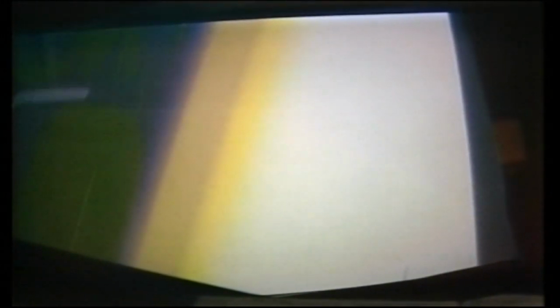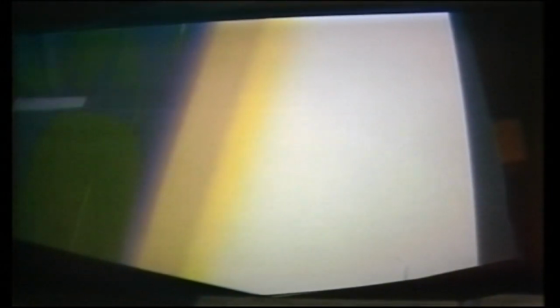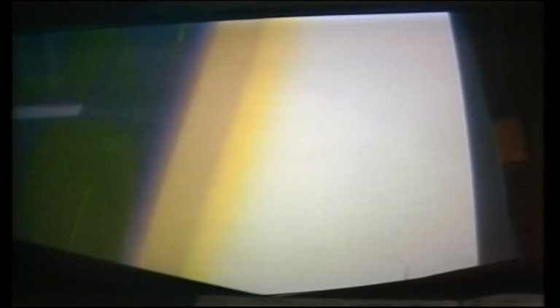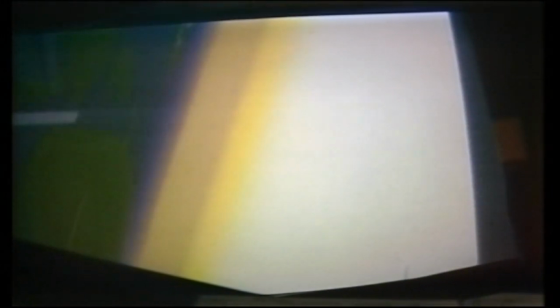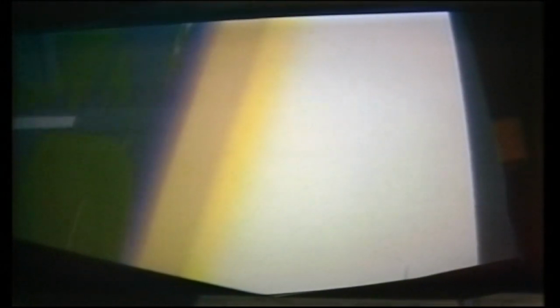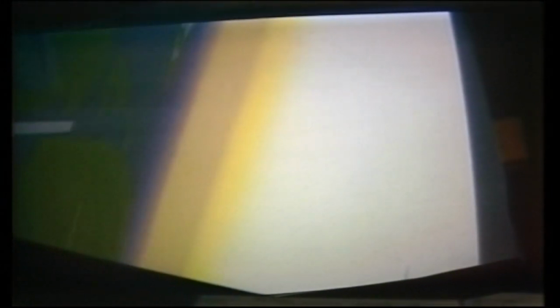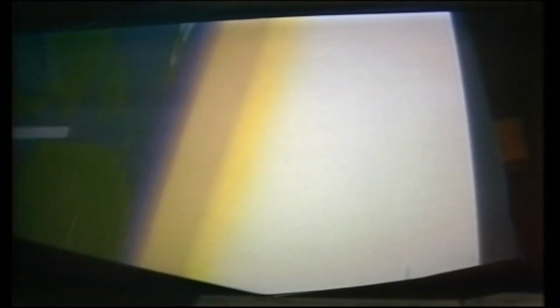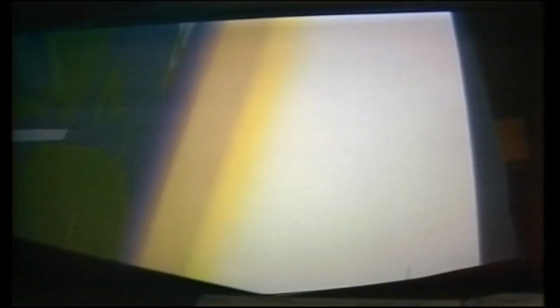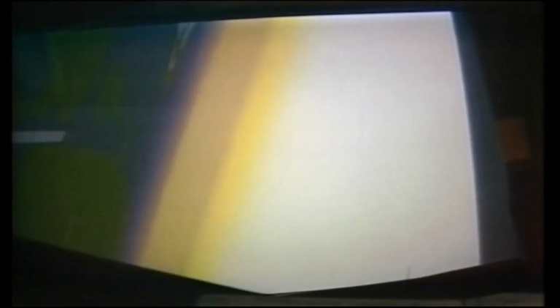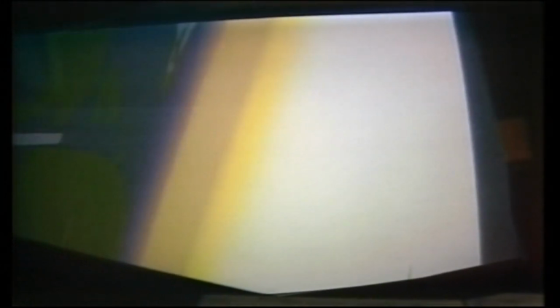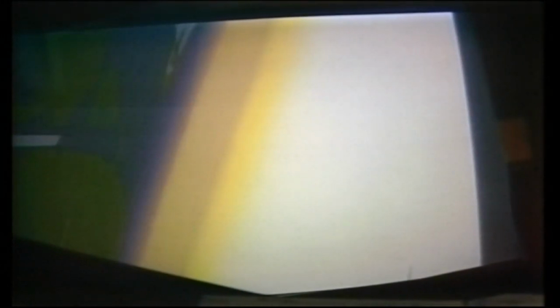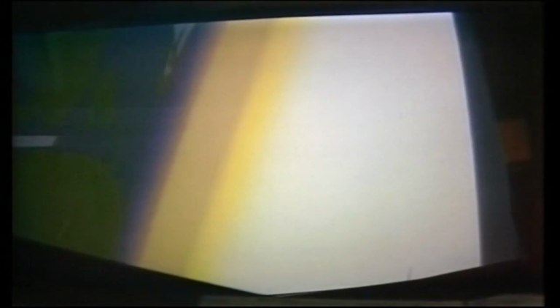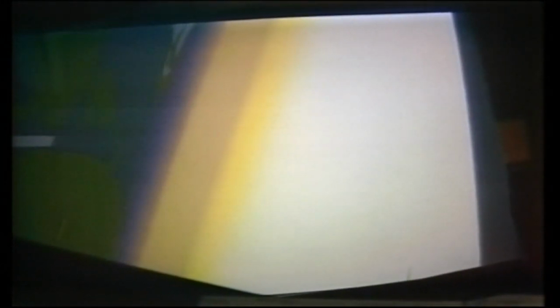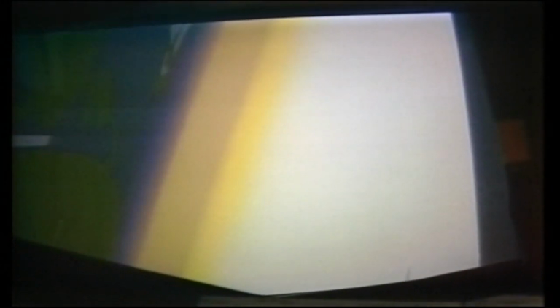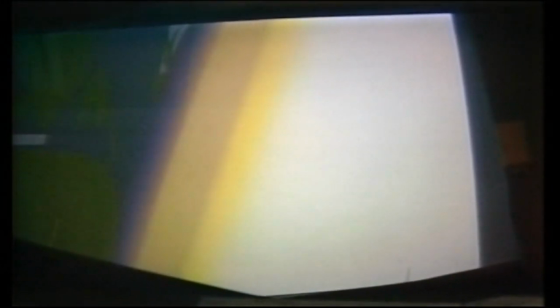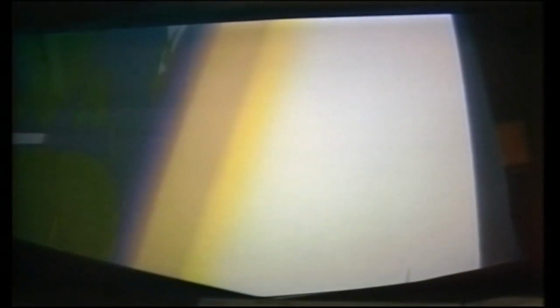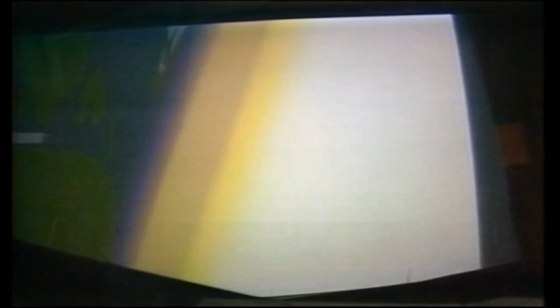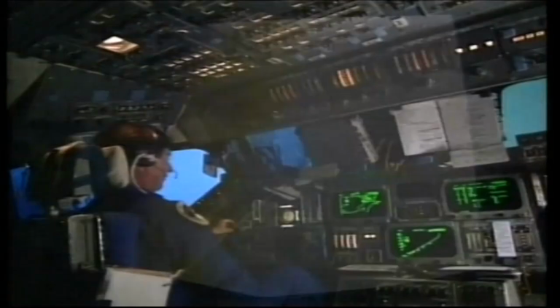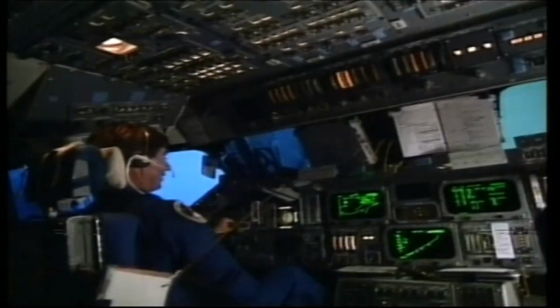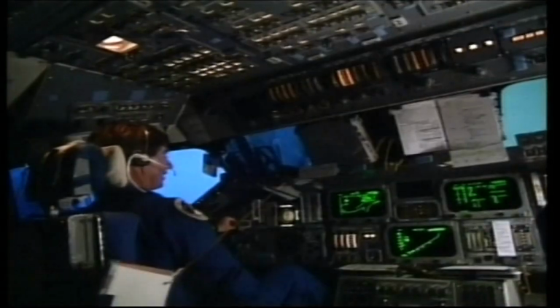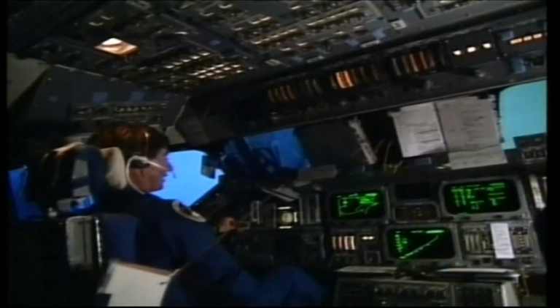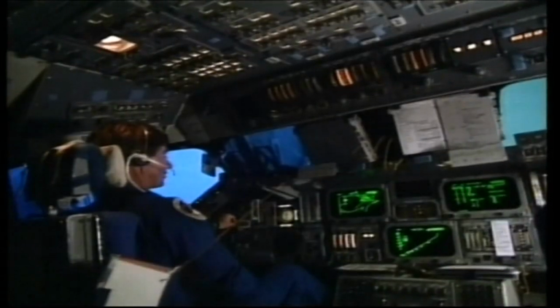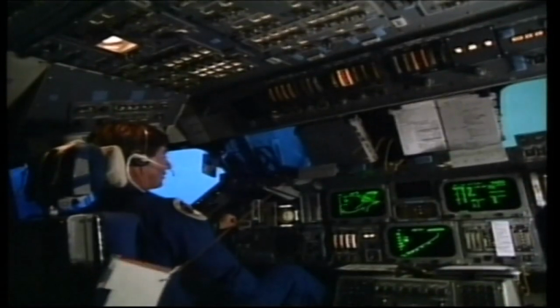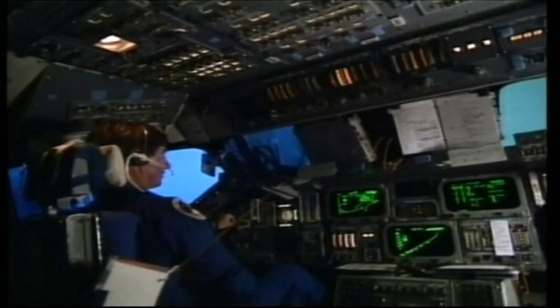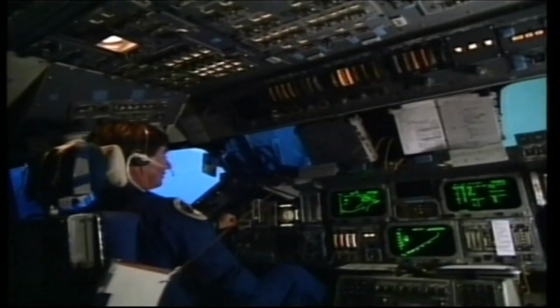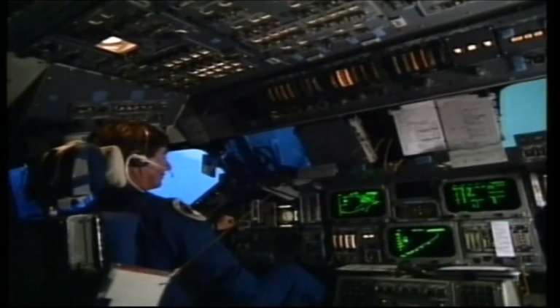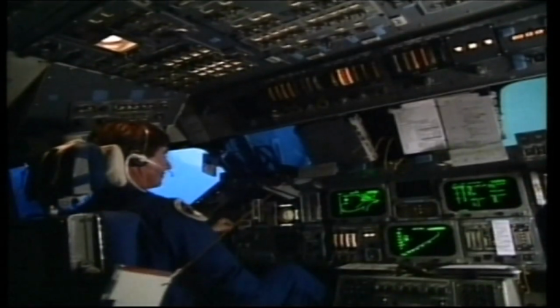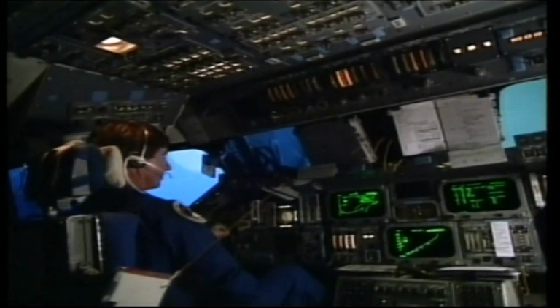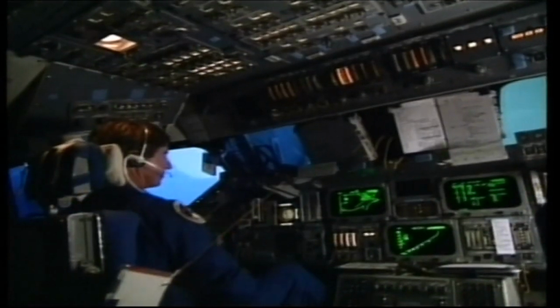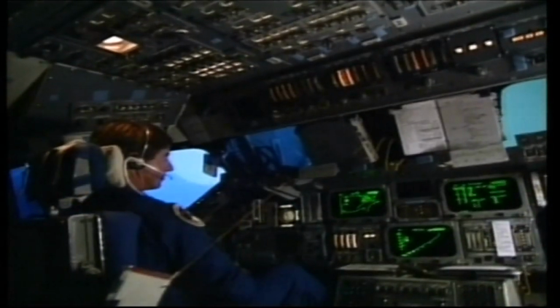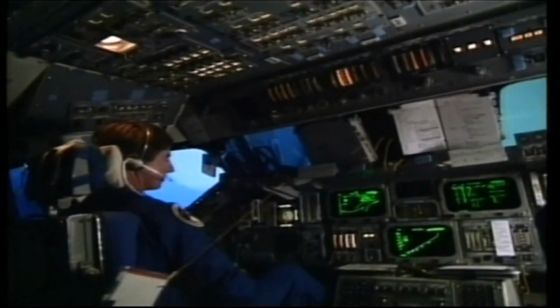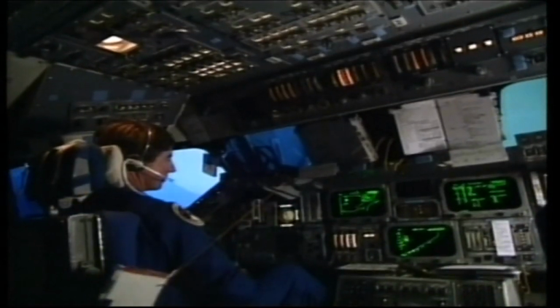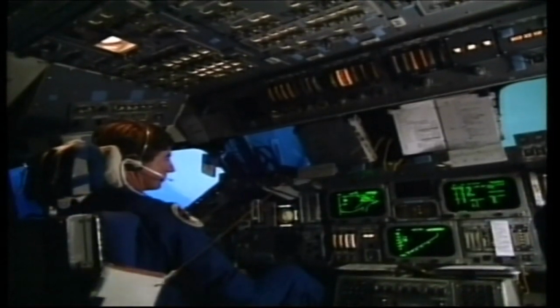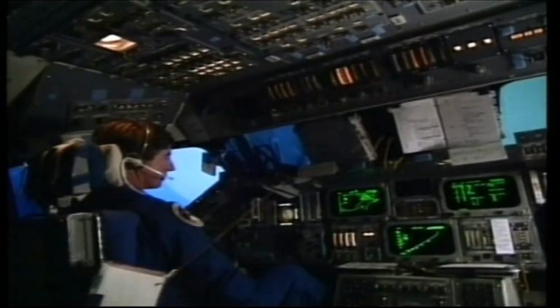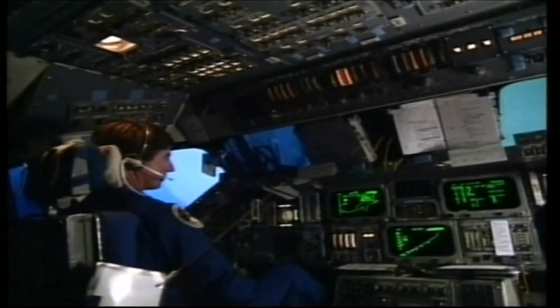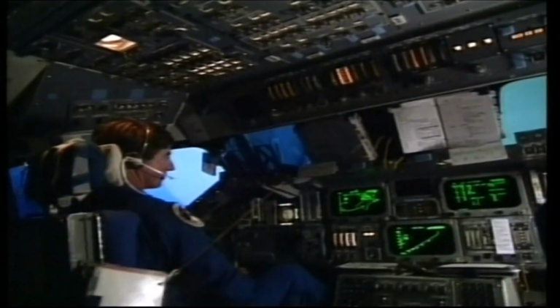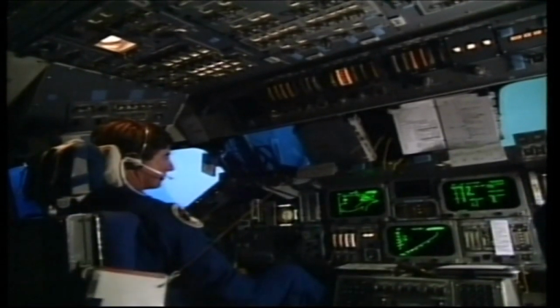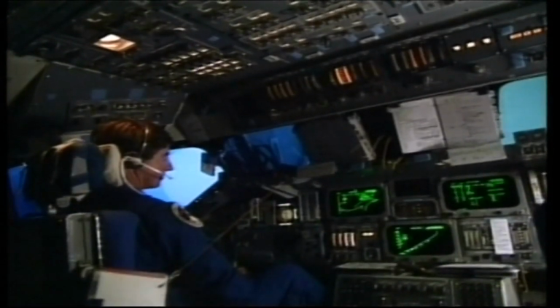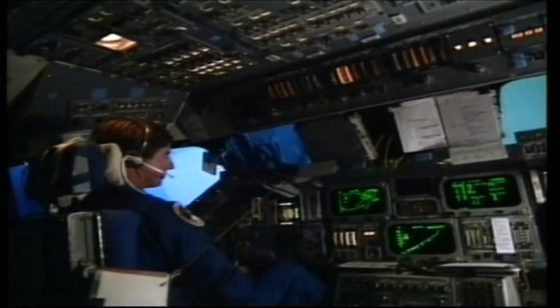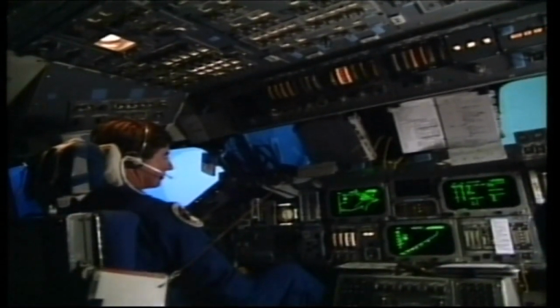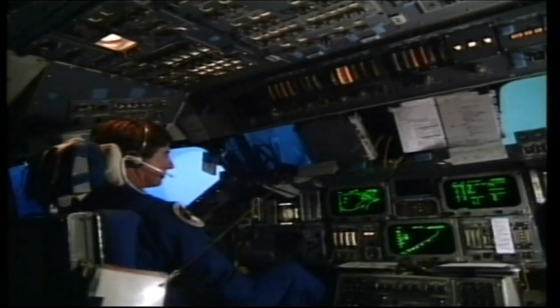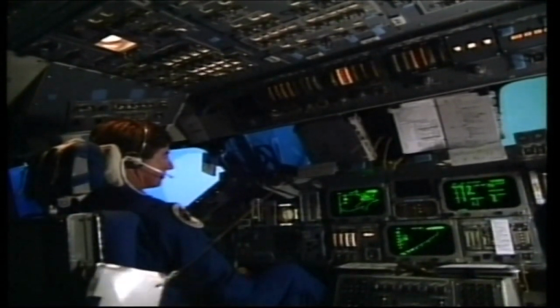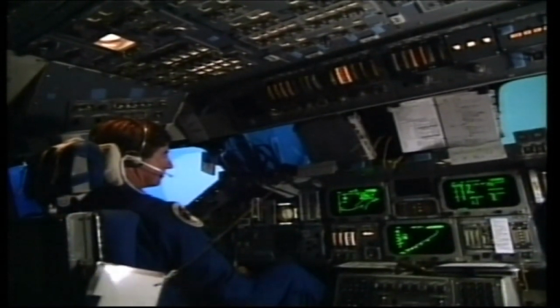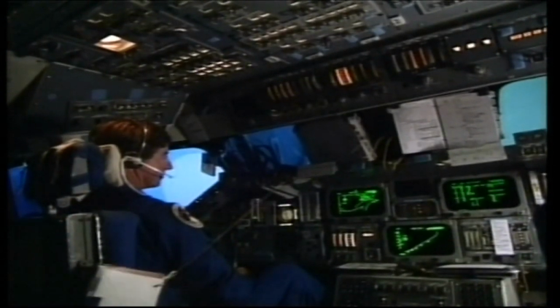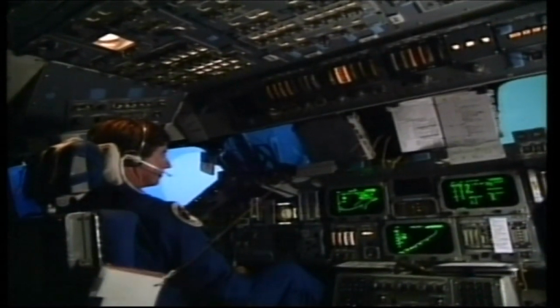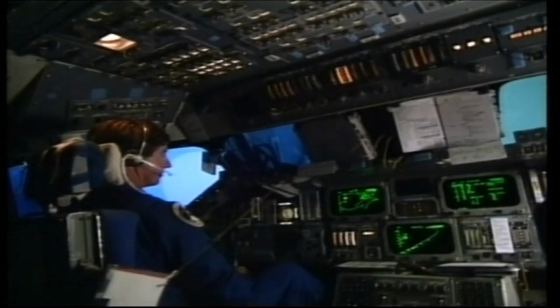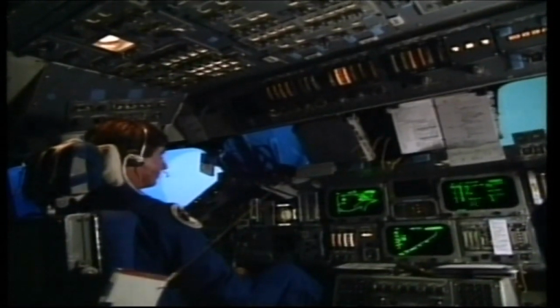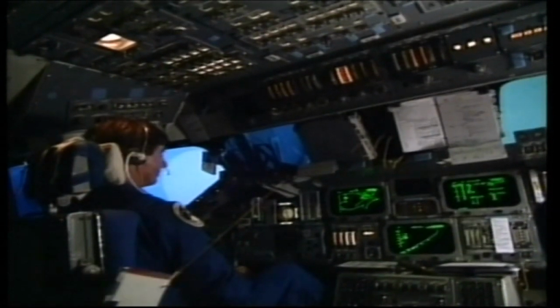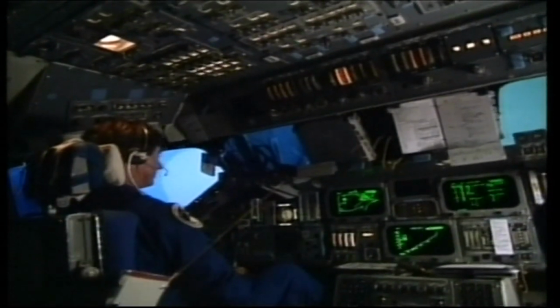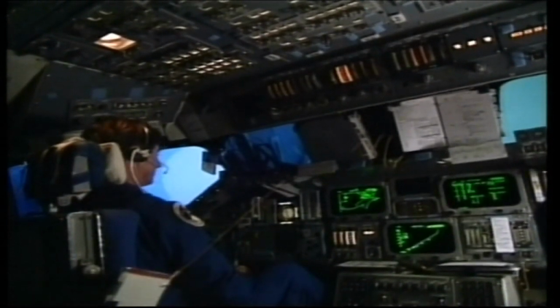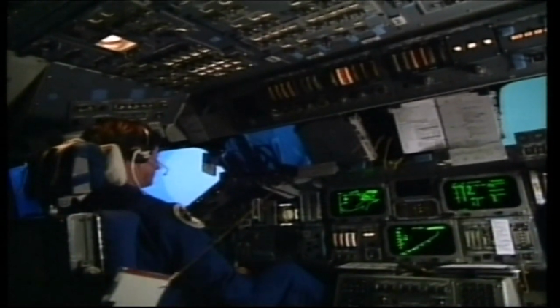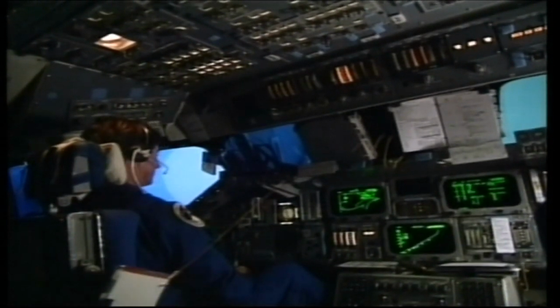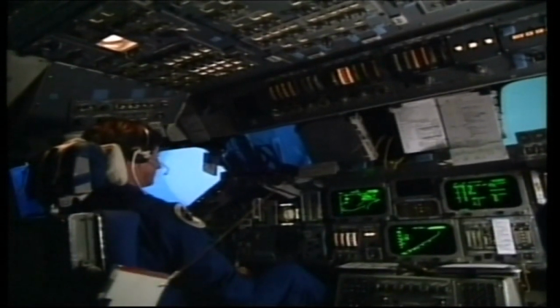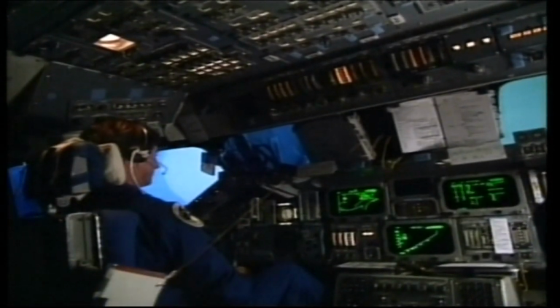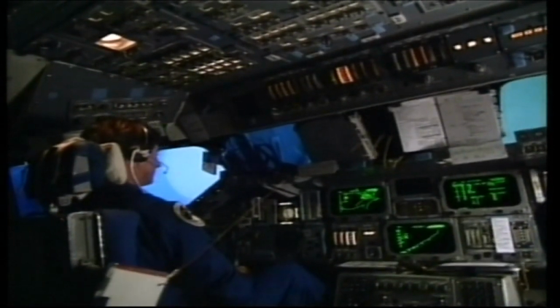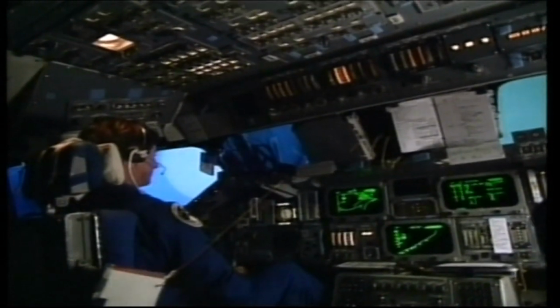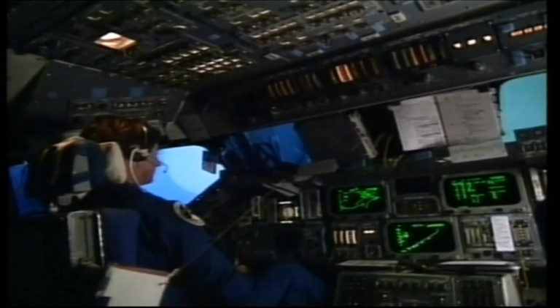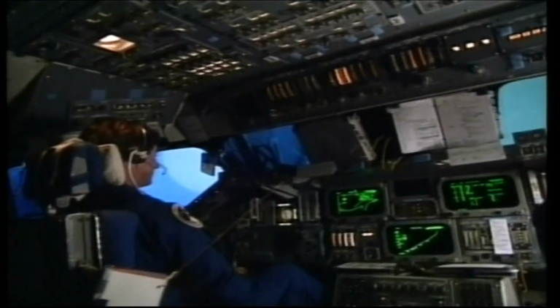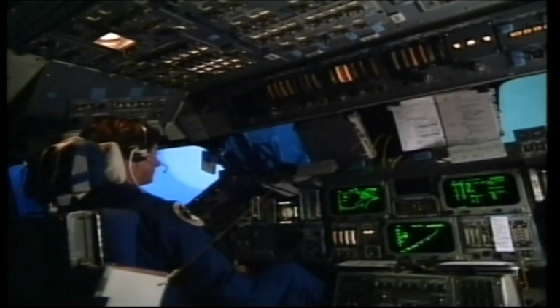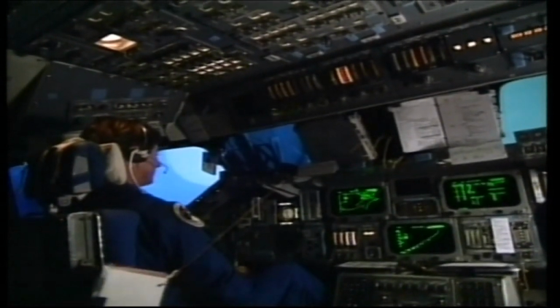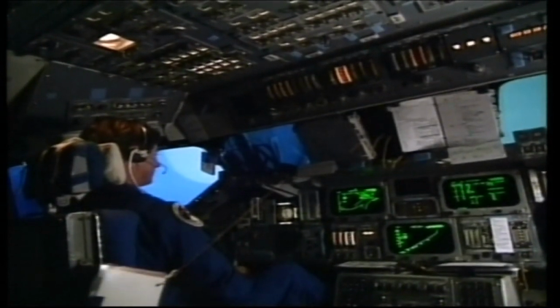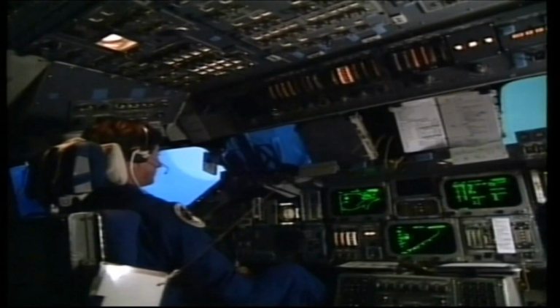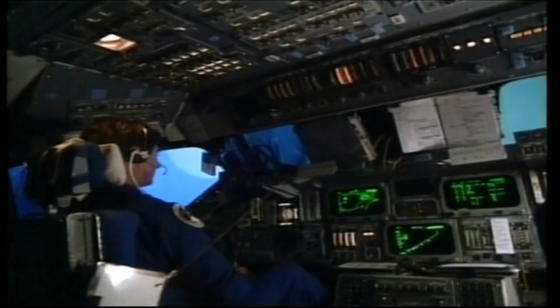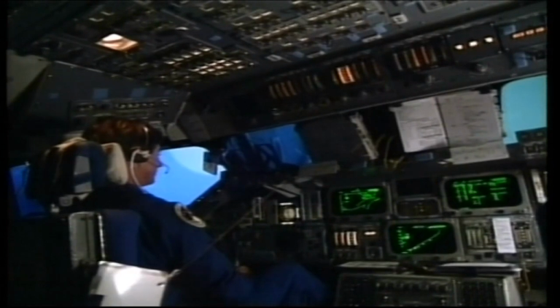The SMS will continue to help NASA train their pilots for space flights now and in the future.